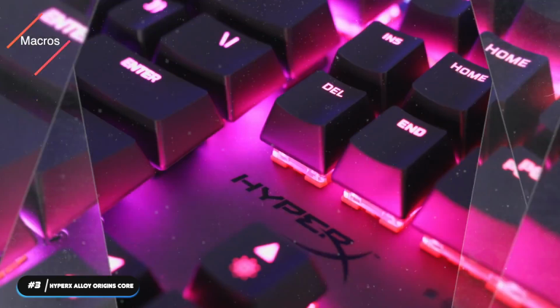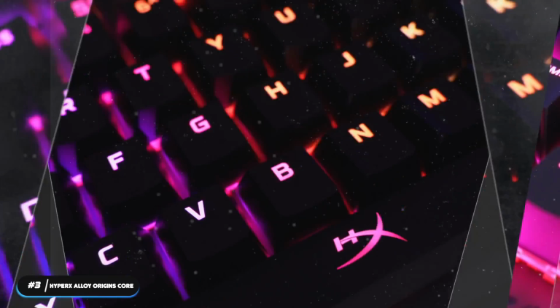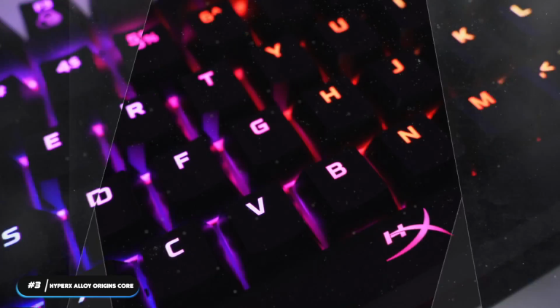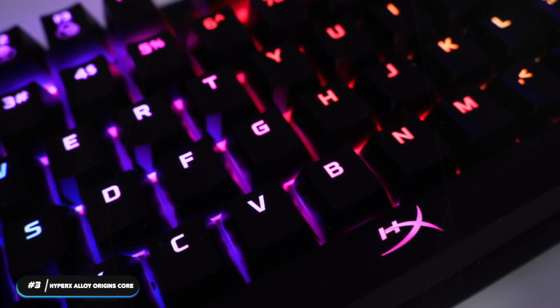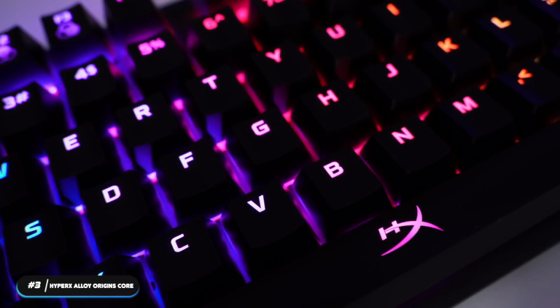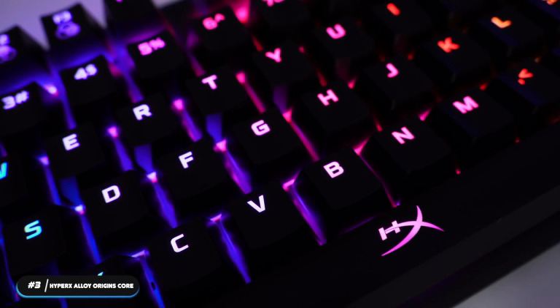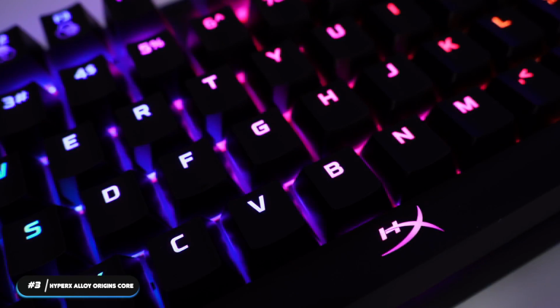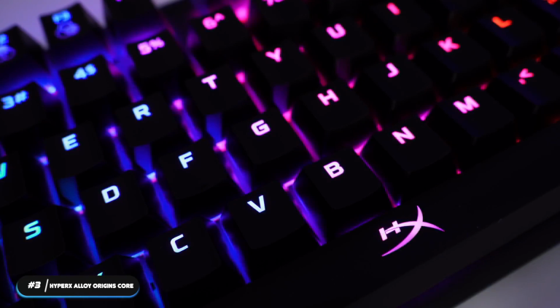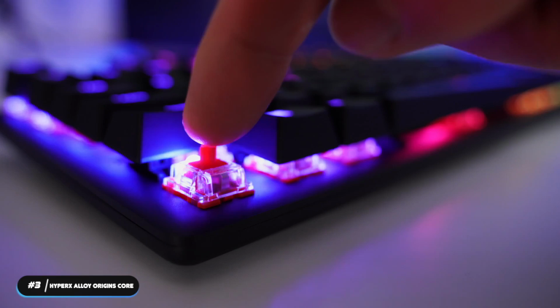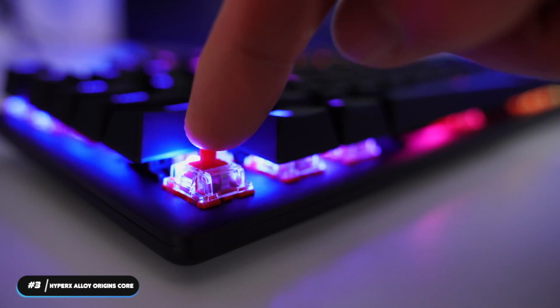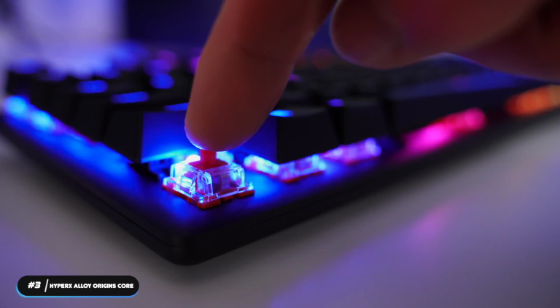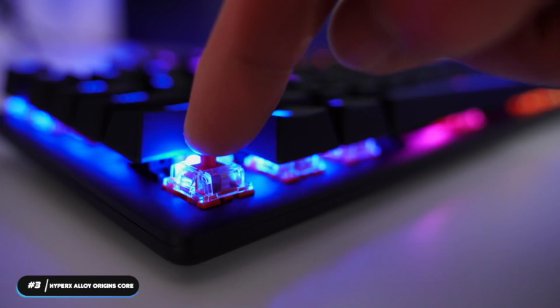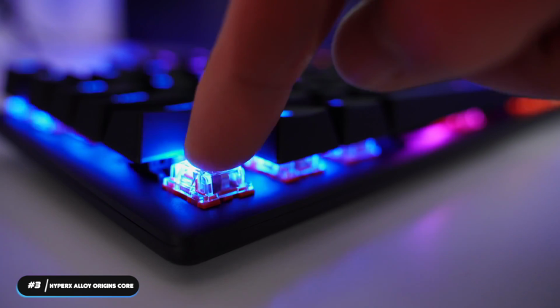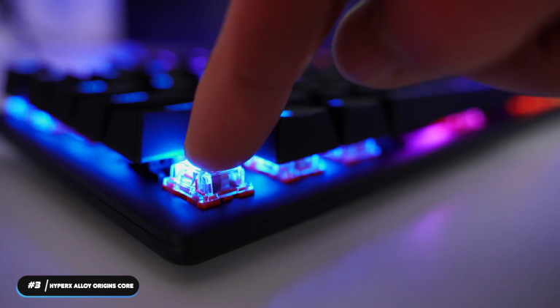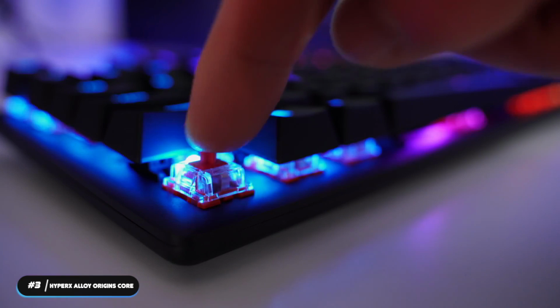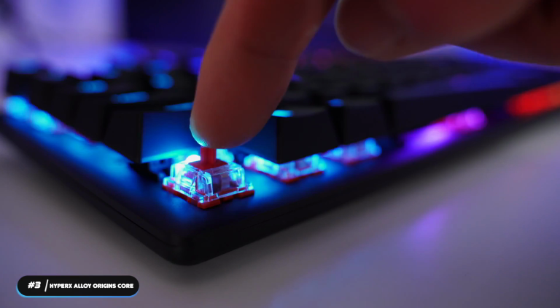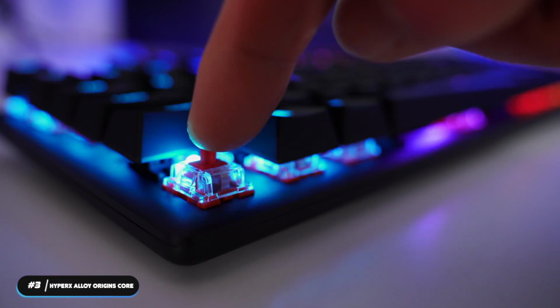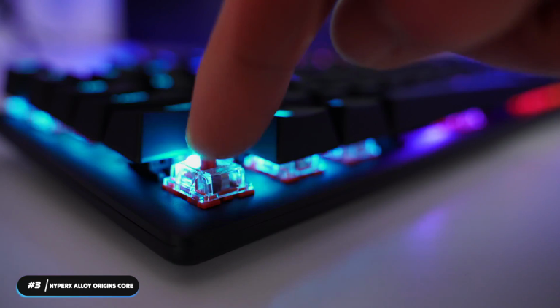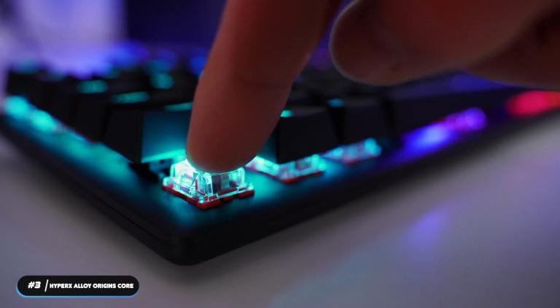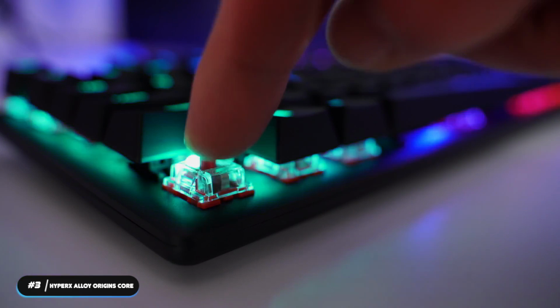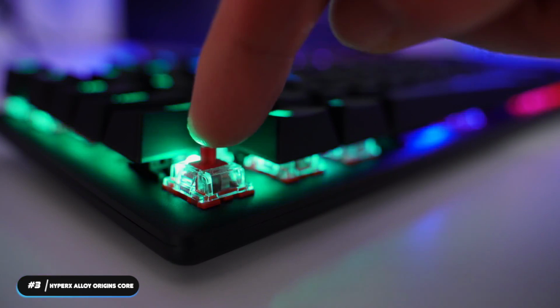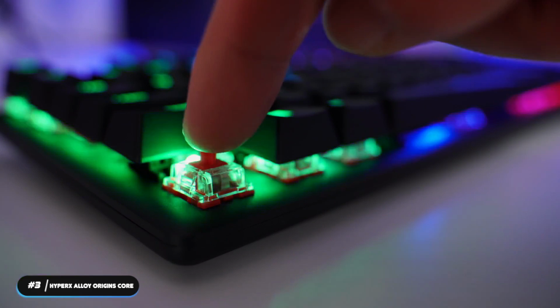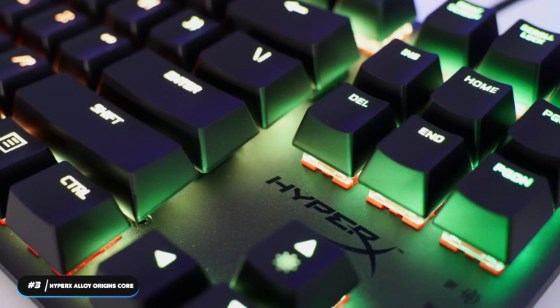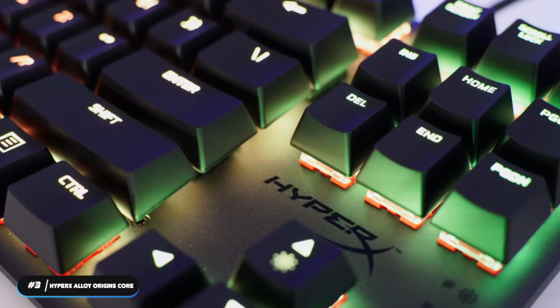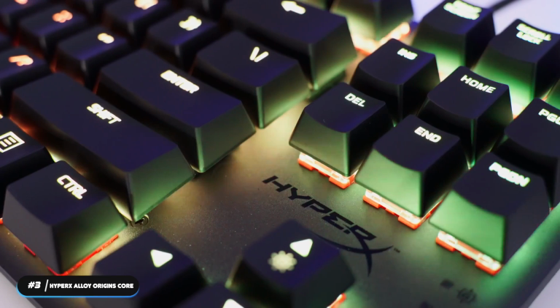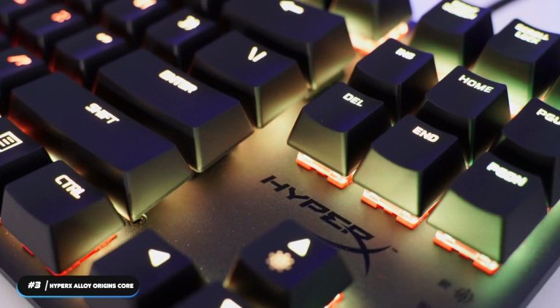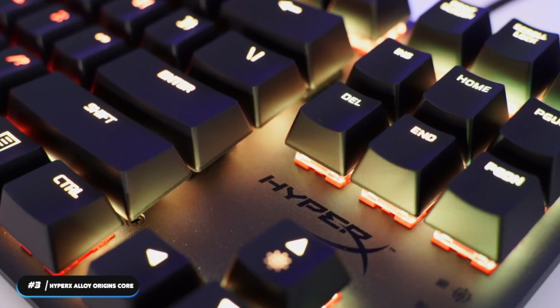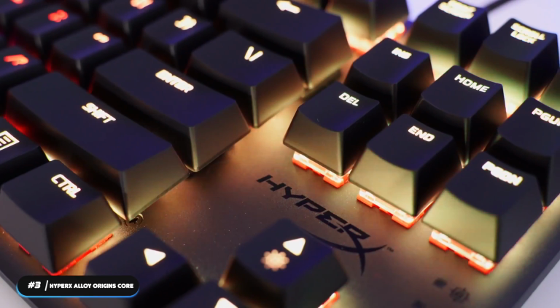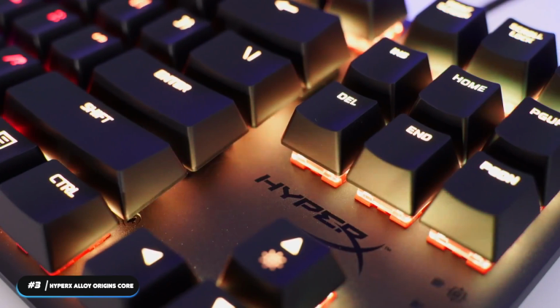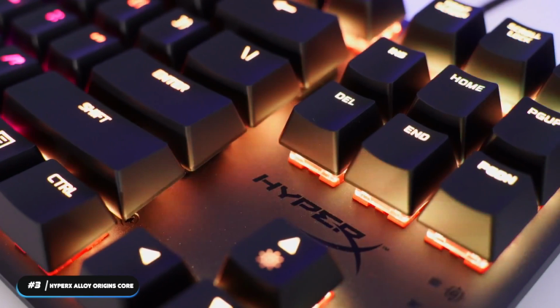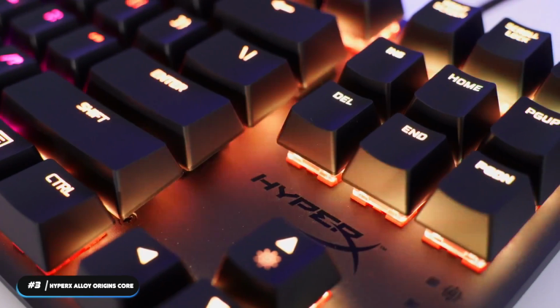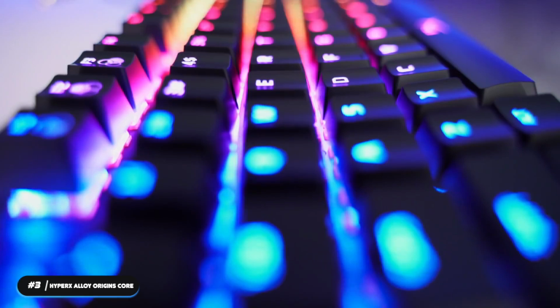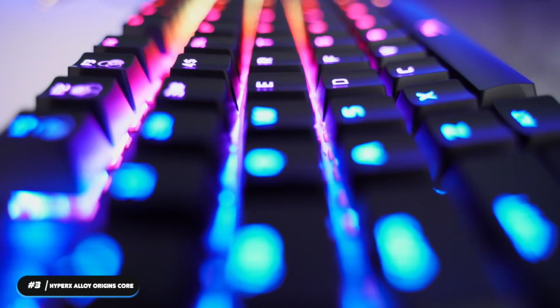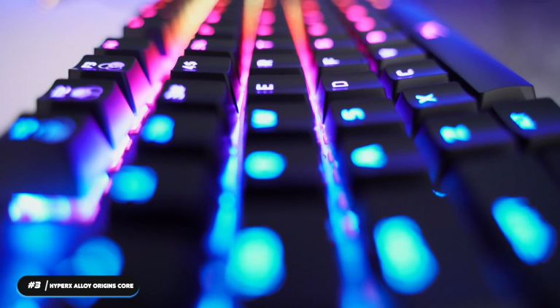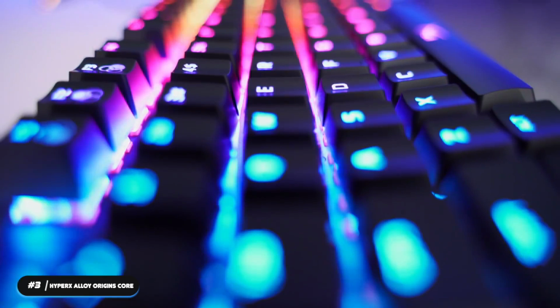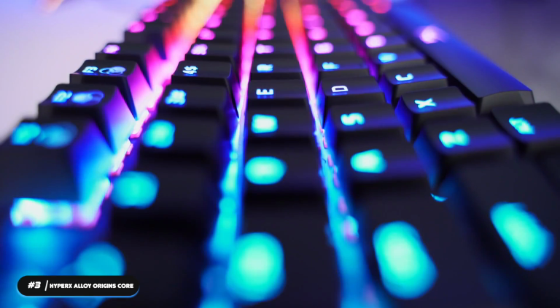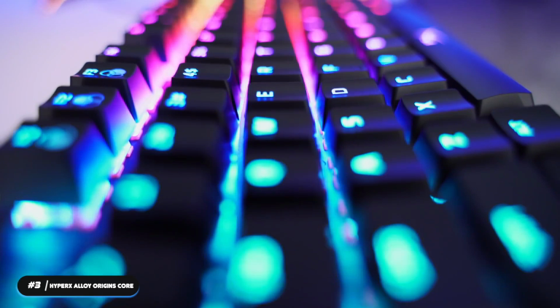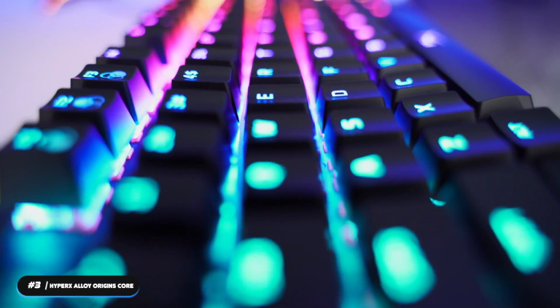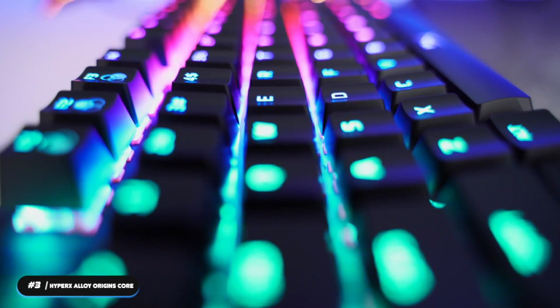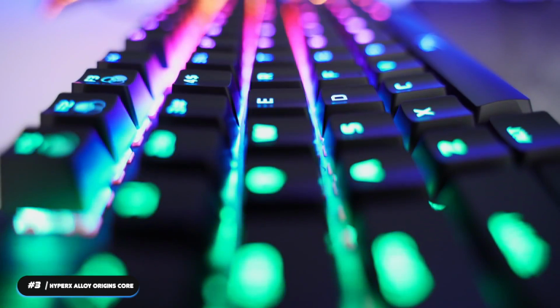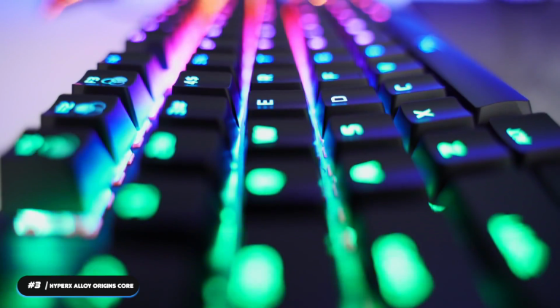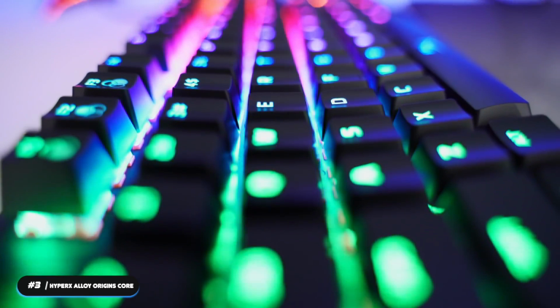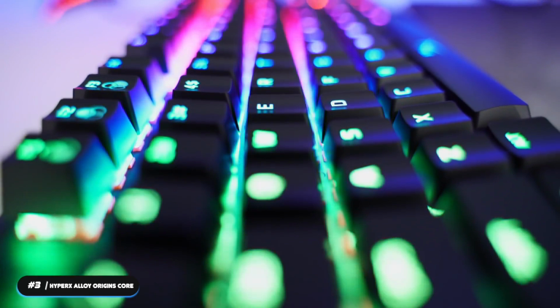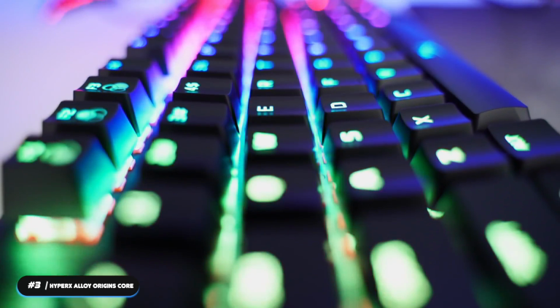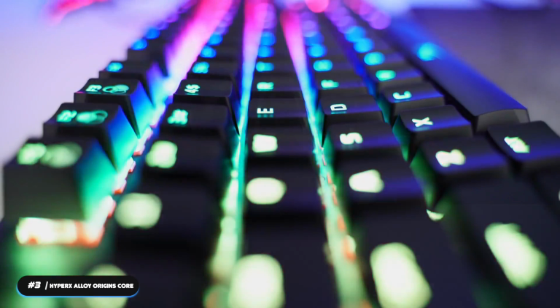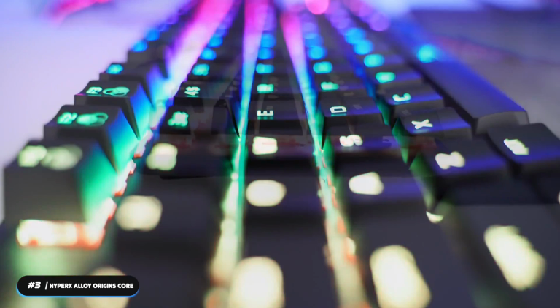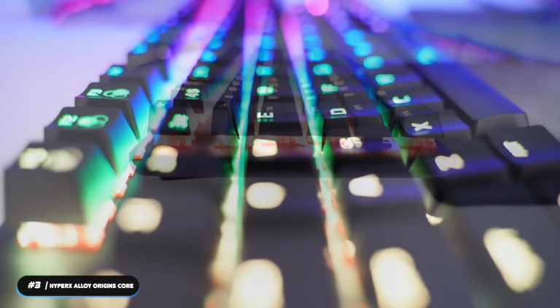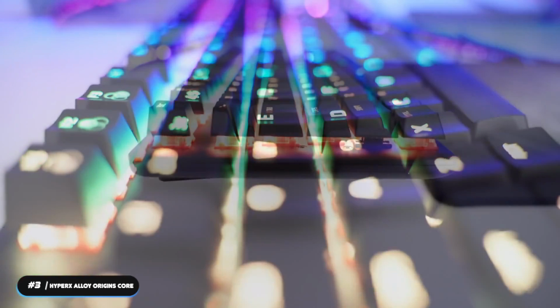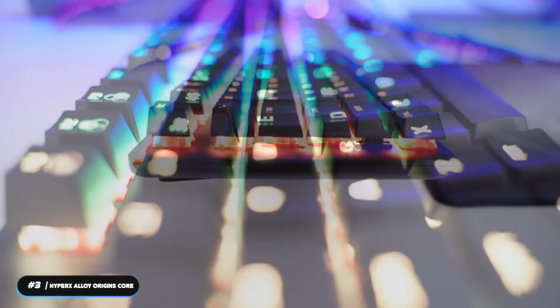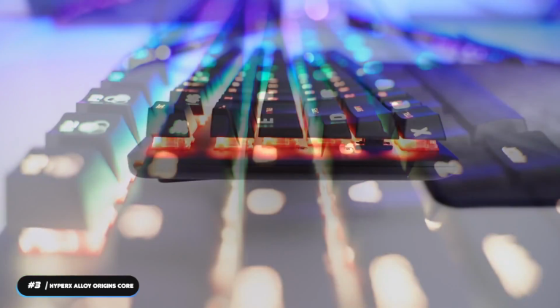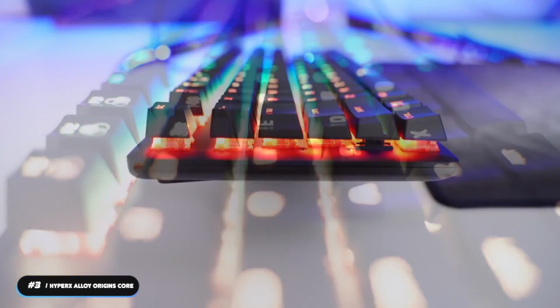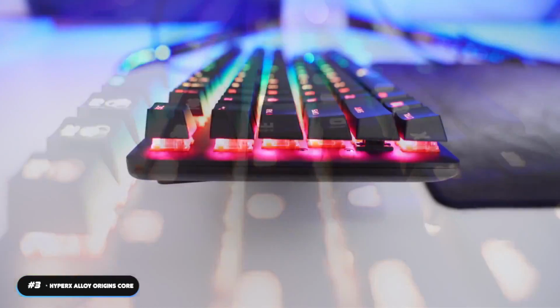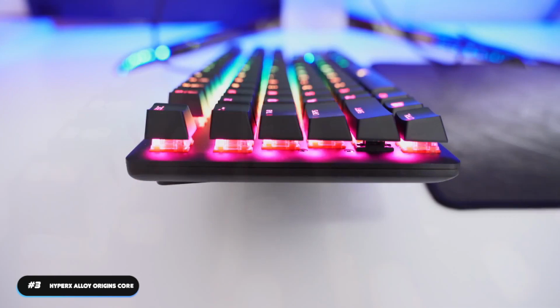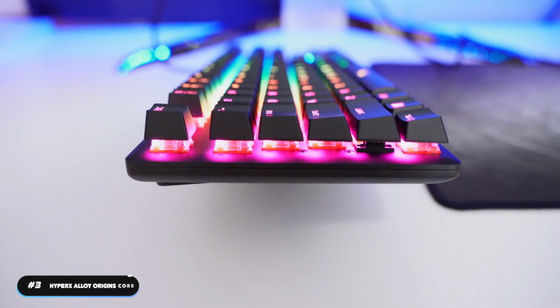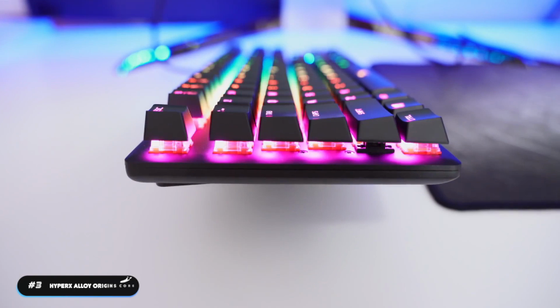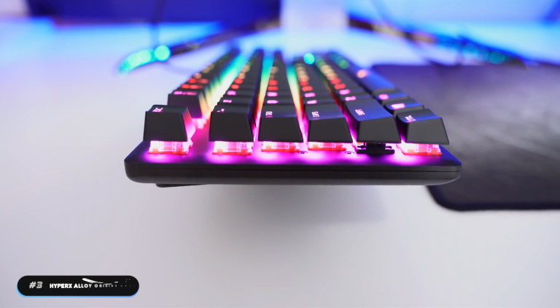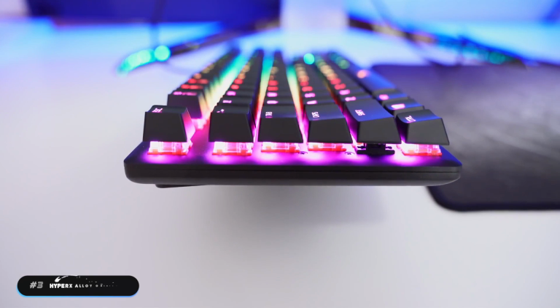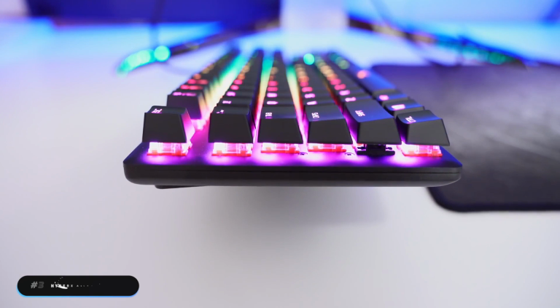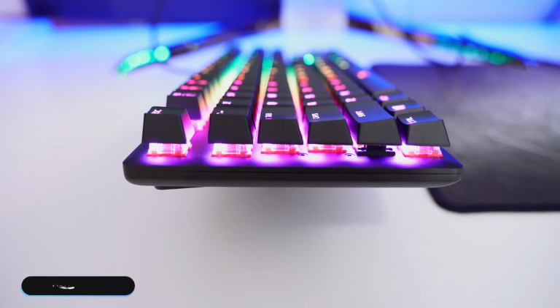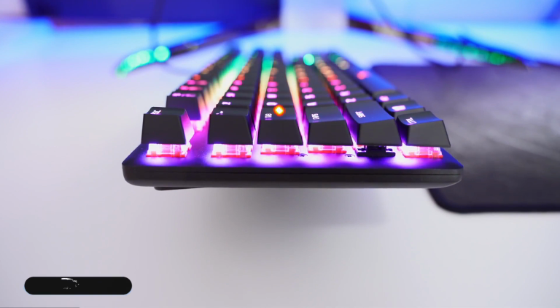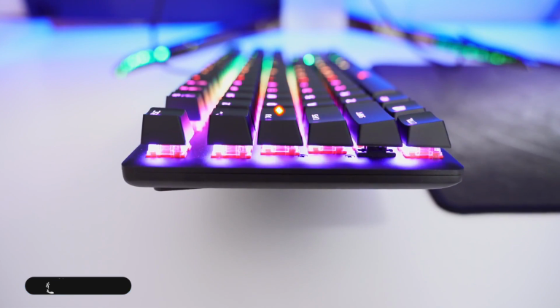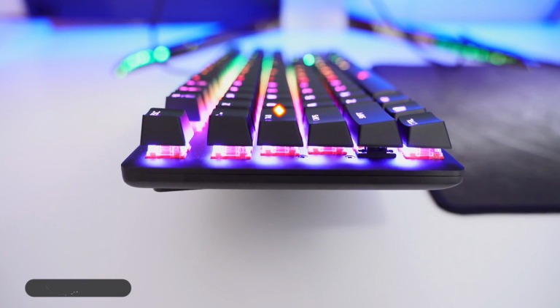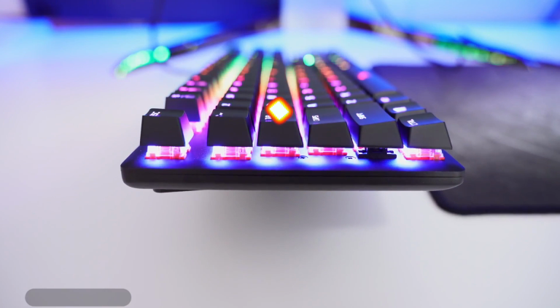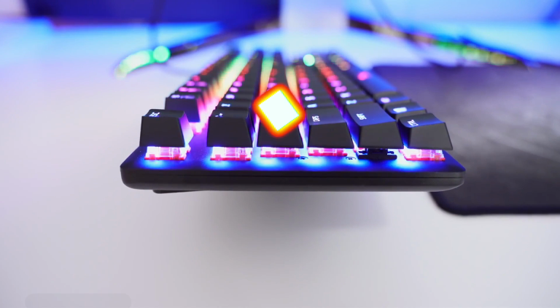If you're looking for a ten-keyless keyboard packed with gaming features, the HyperX Alloy Origins Core will suit your needs.